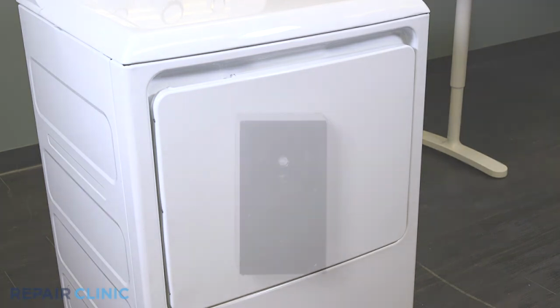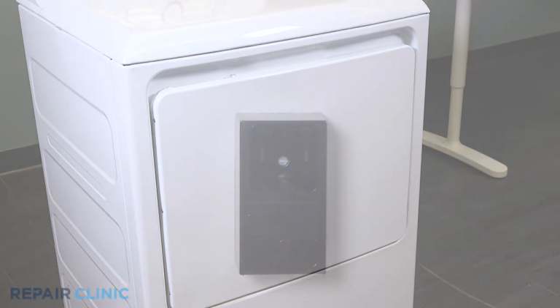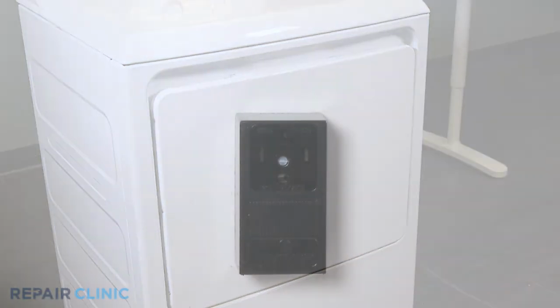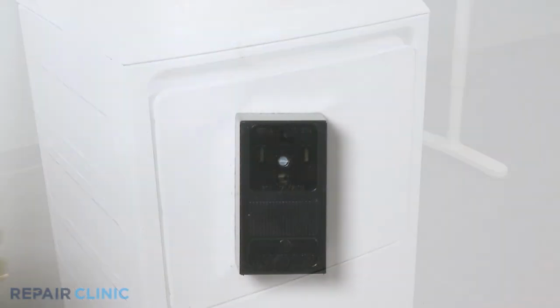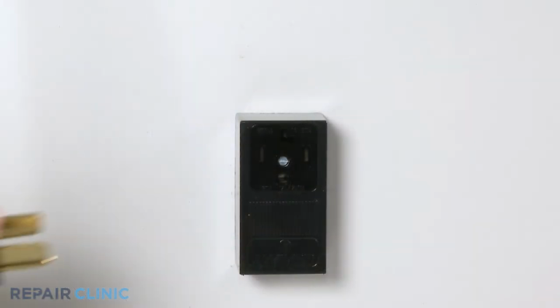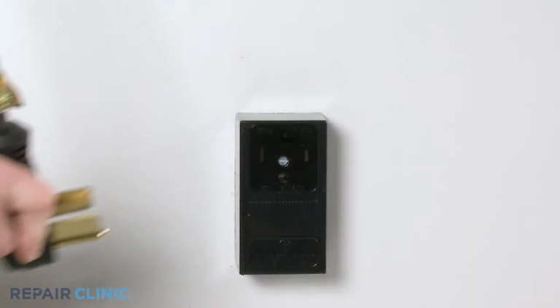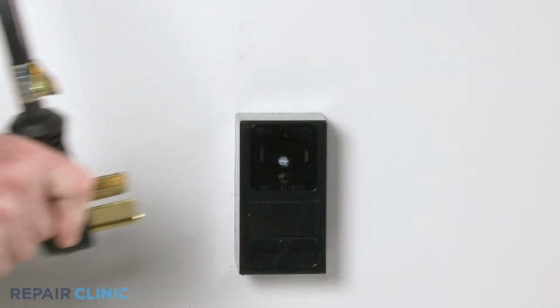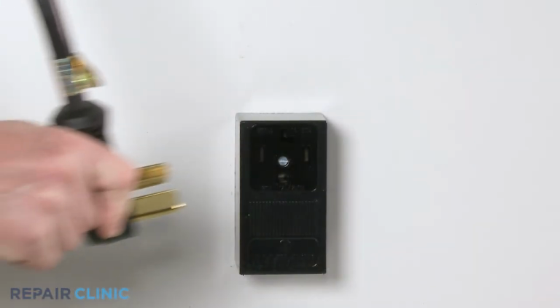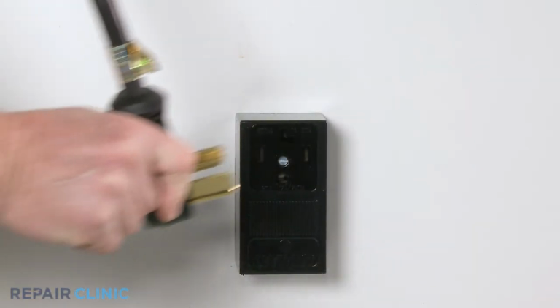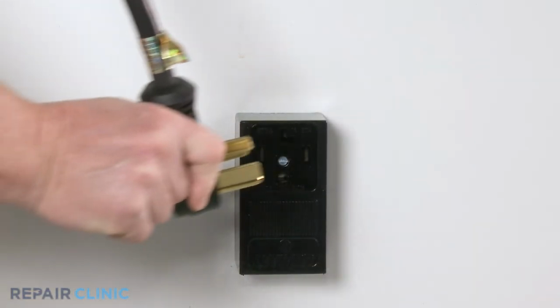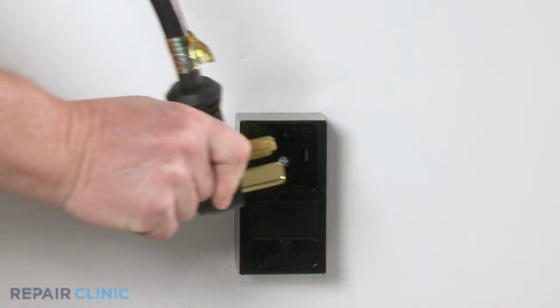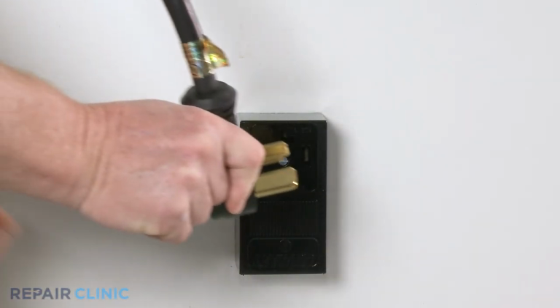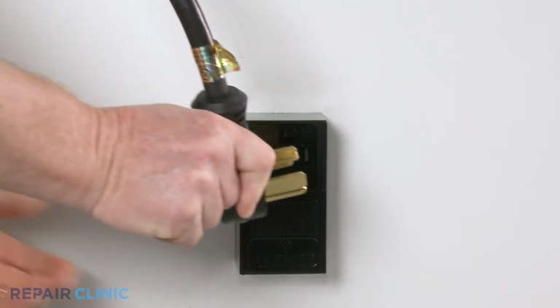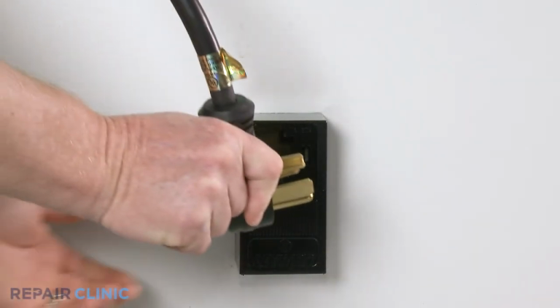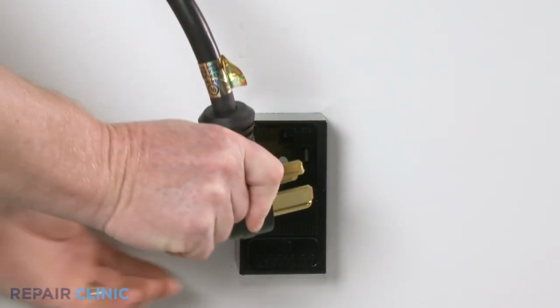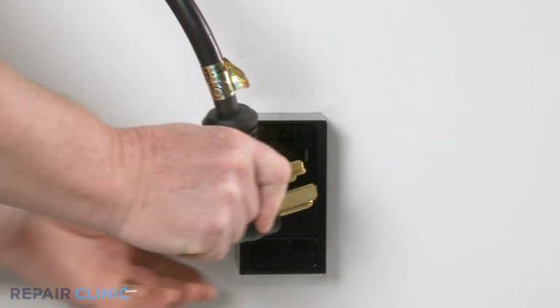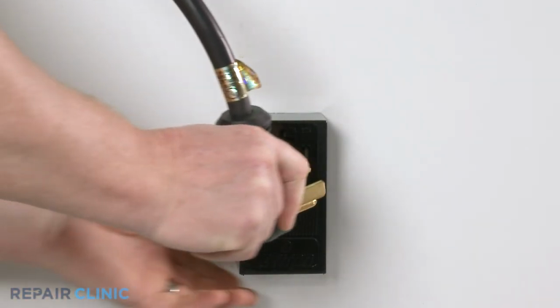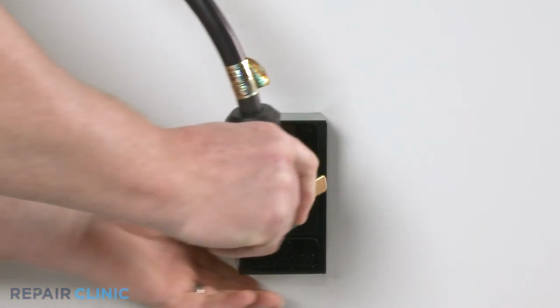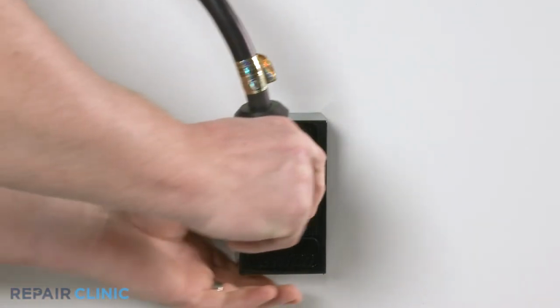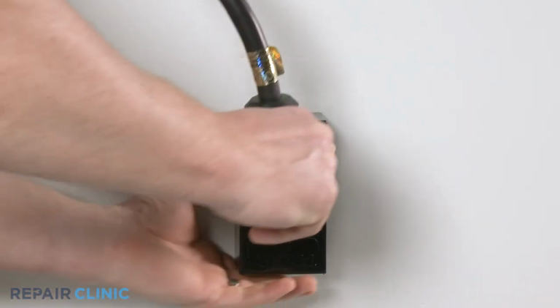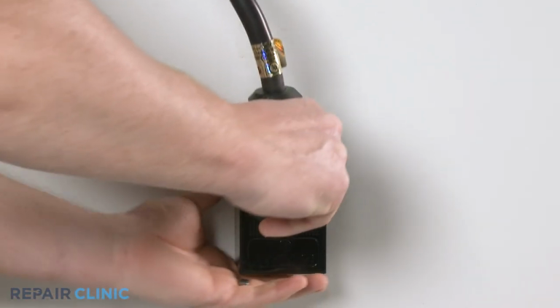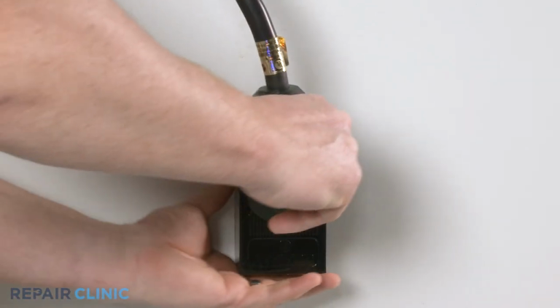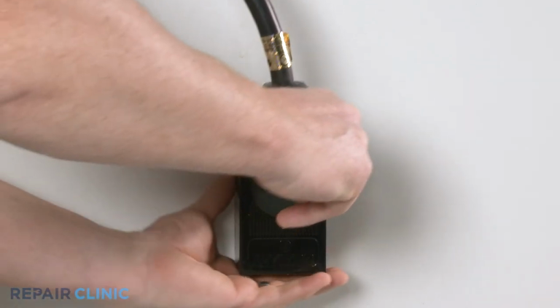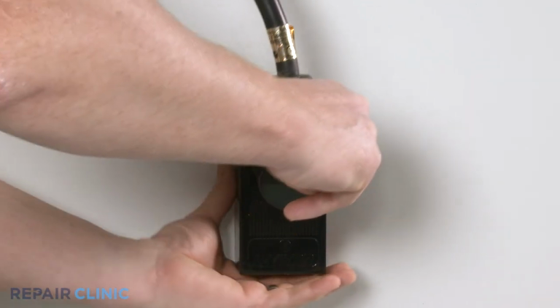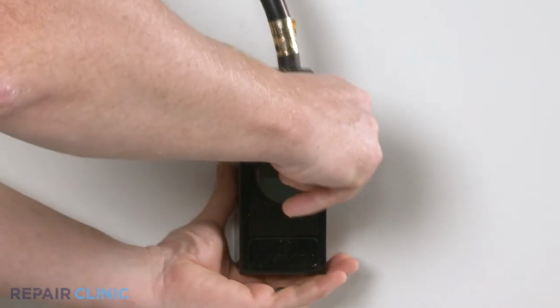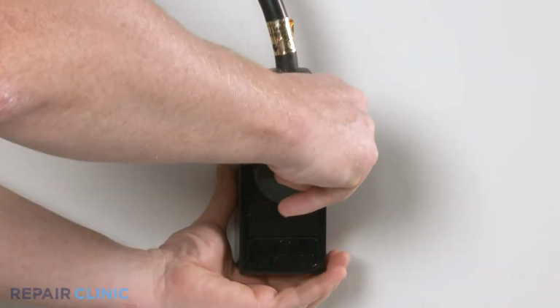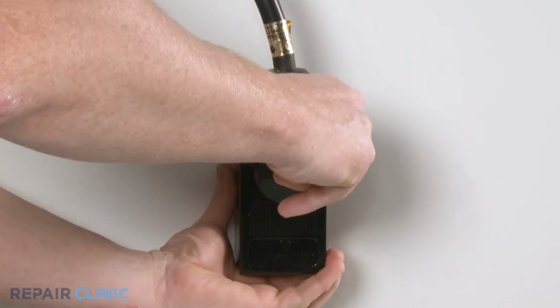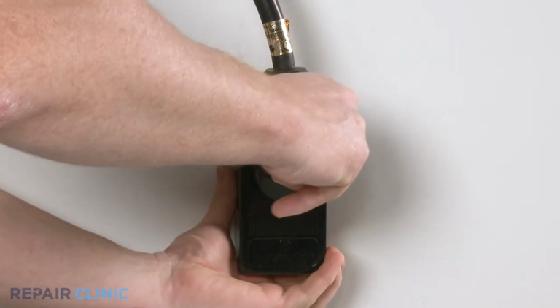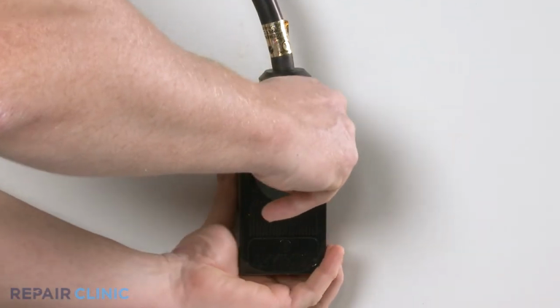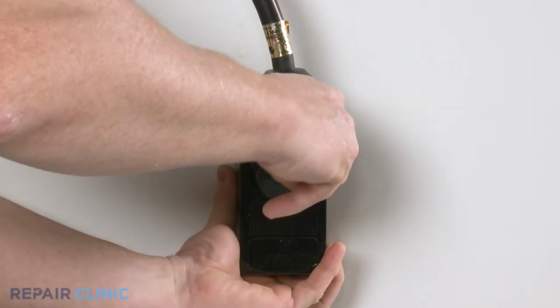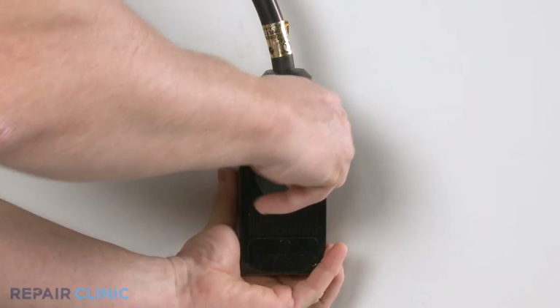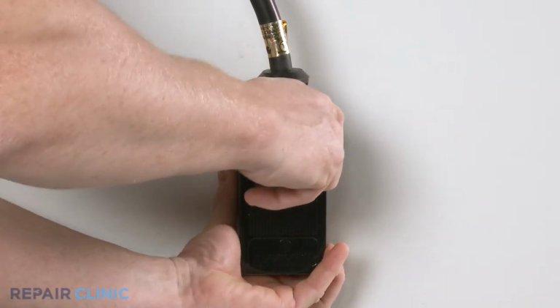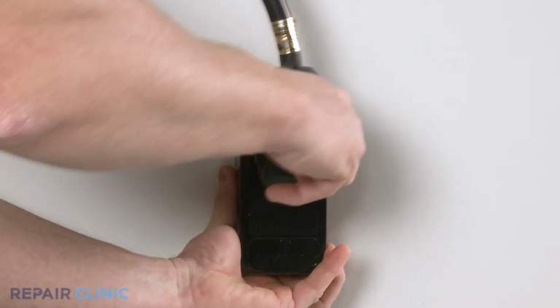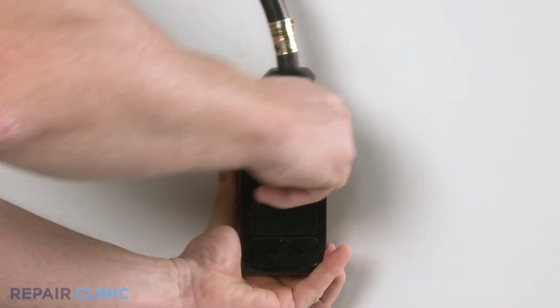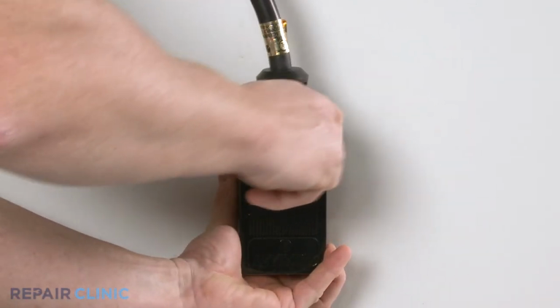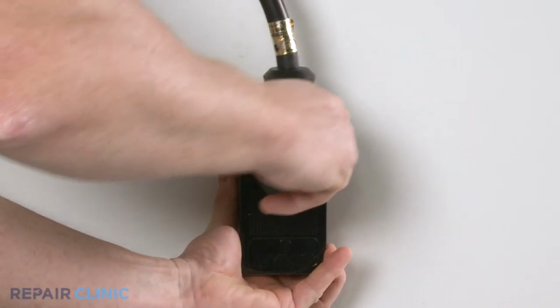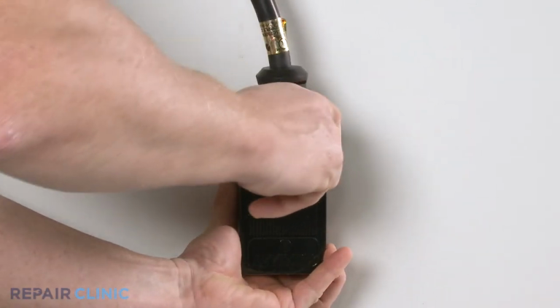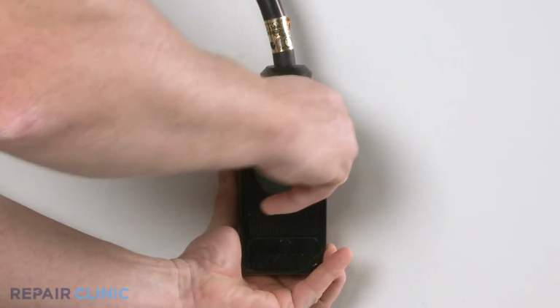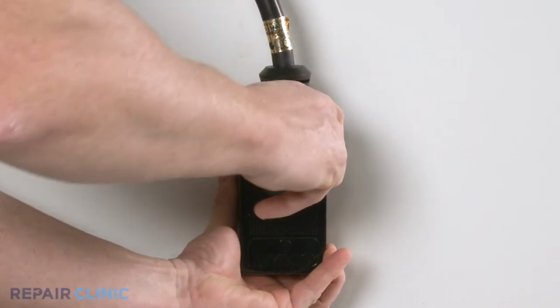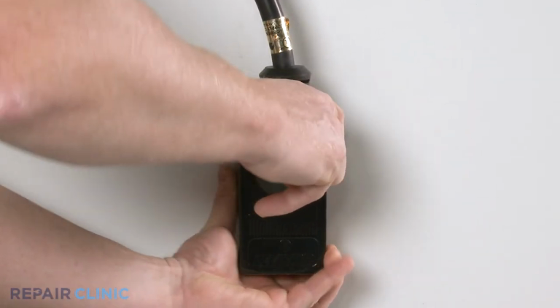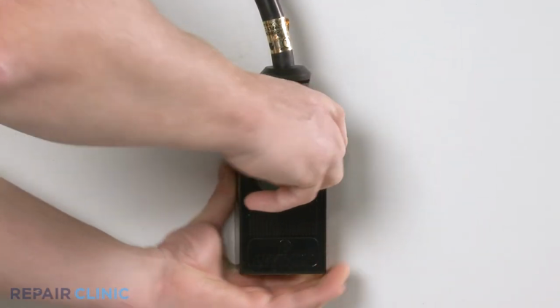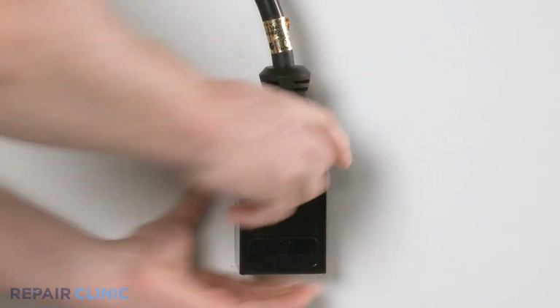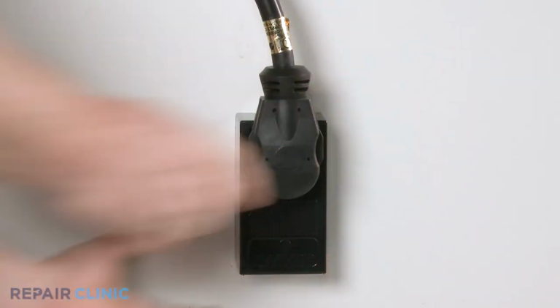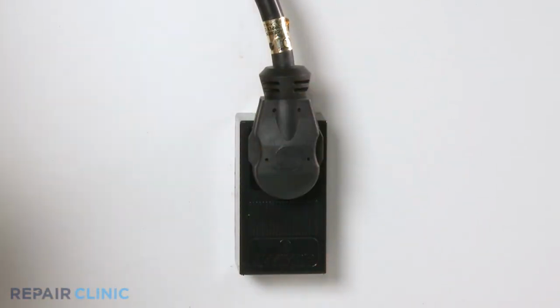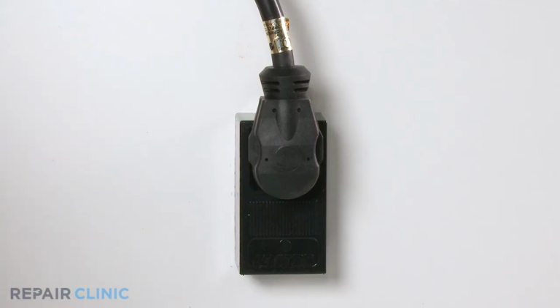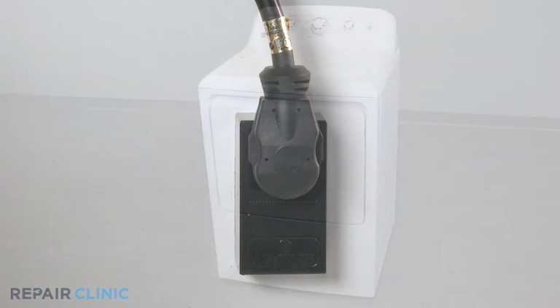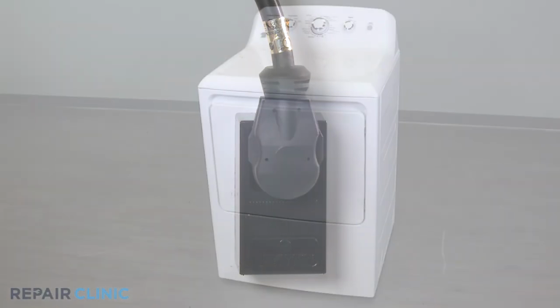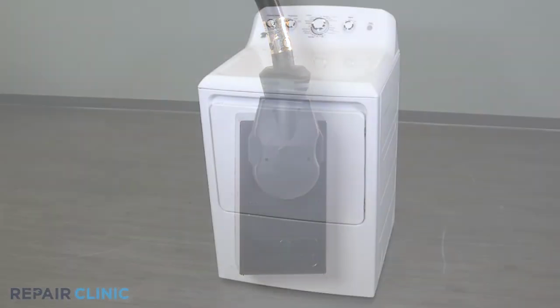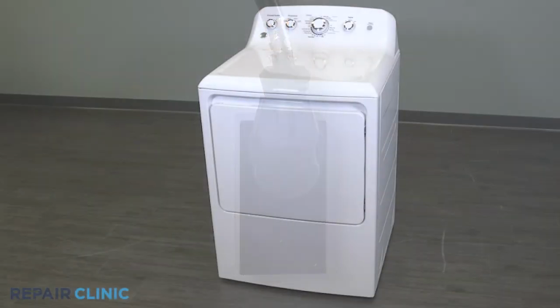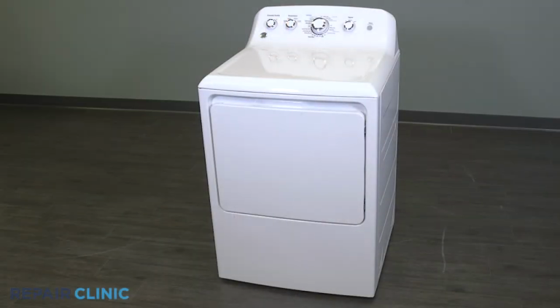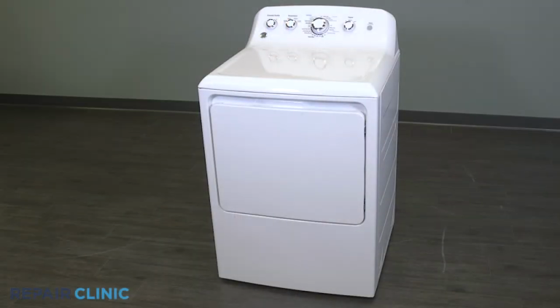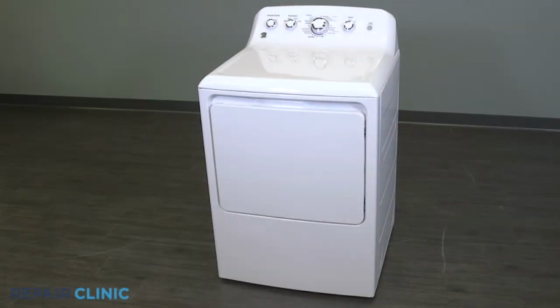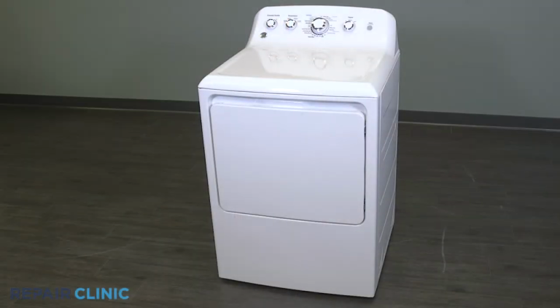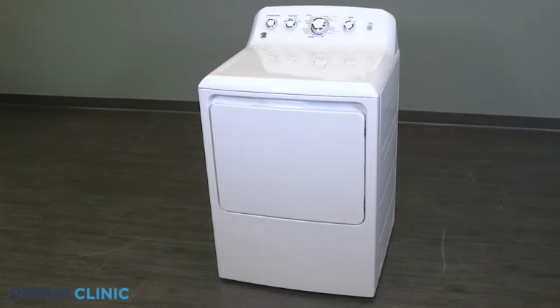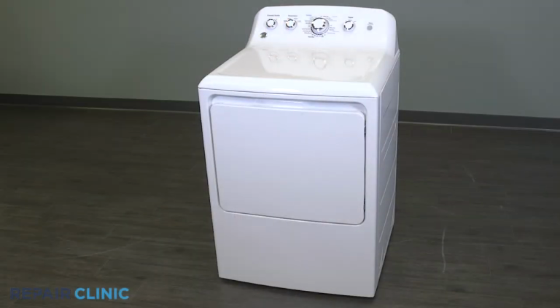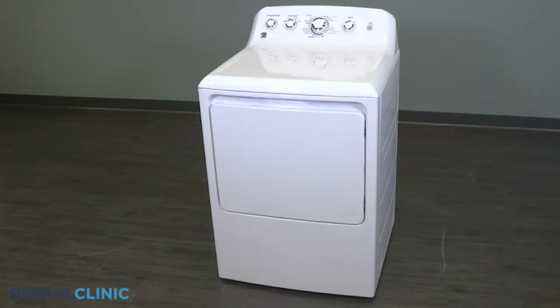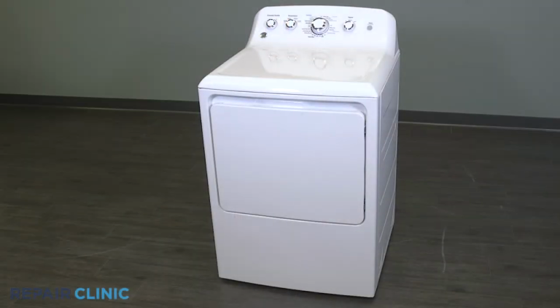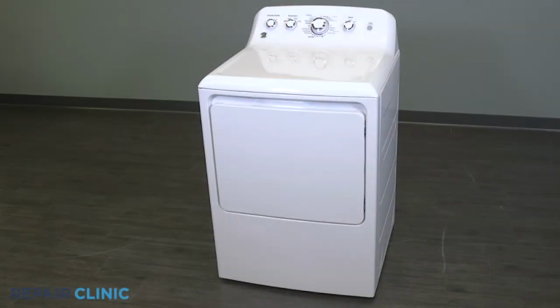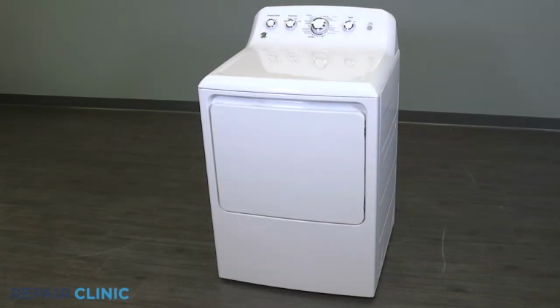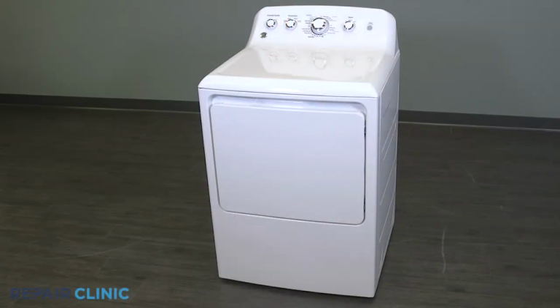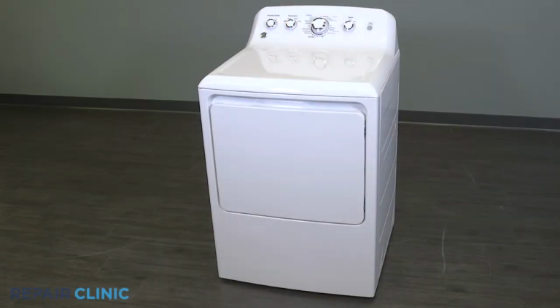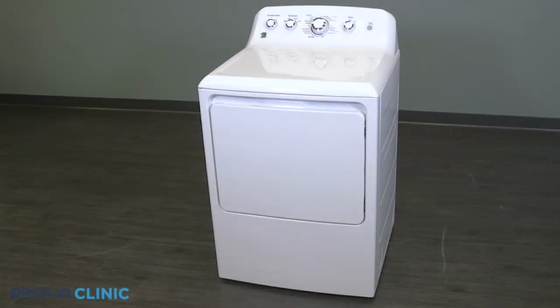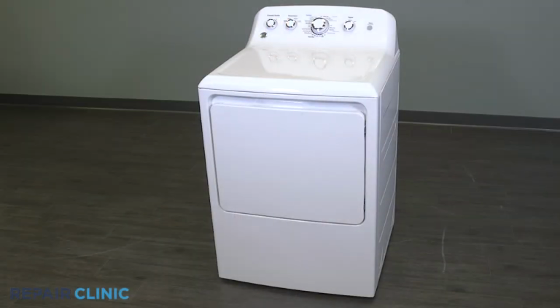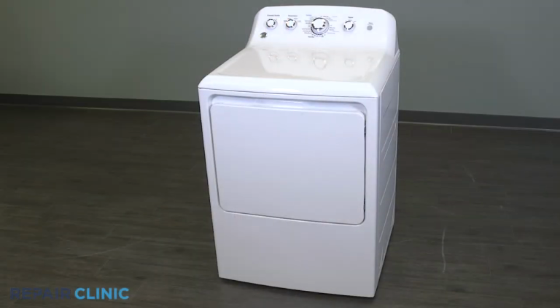Plug in the dryer and your dryer should be ready for use.